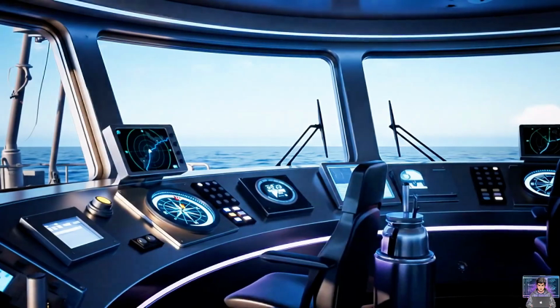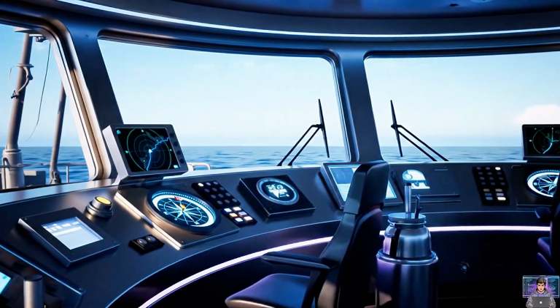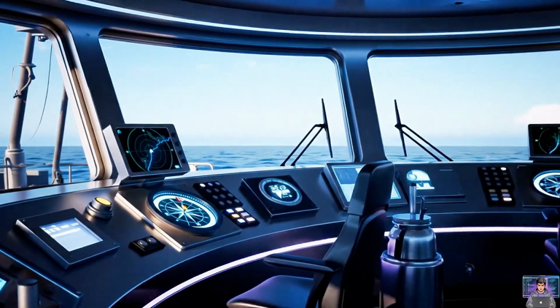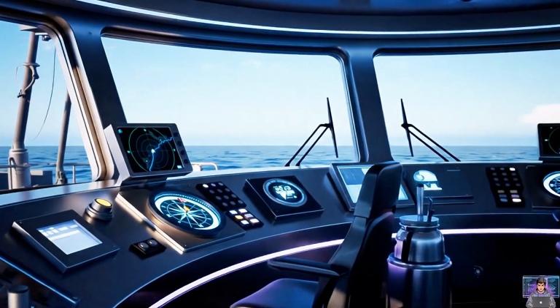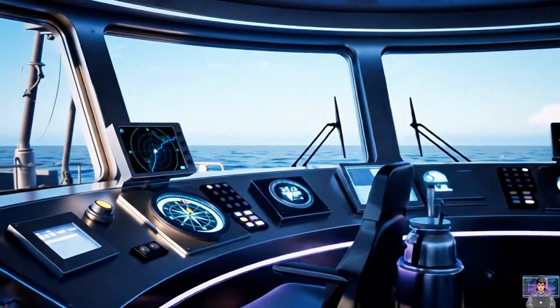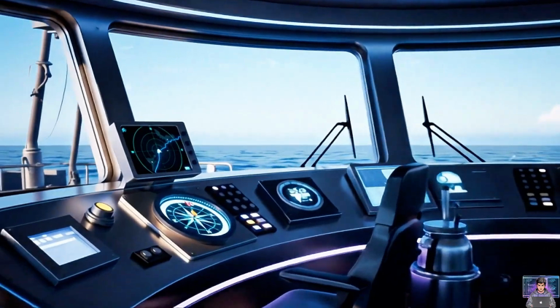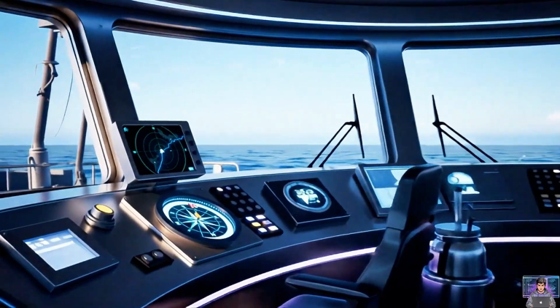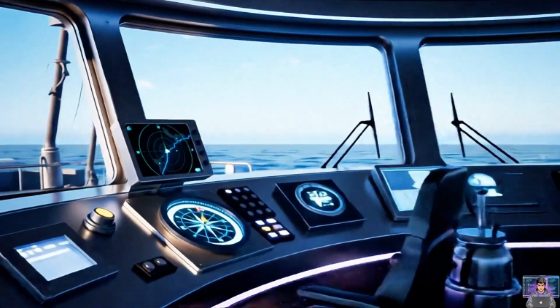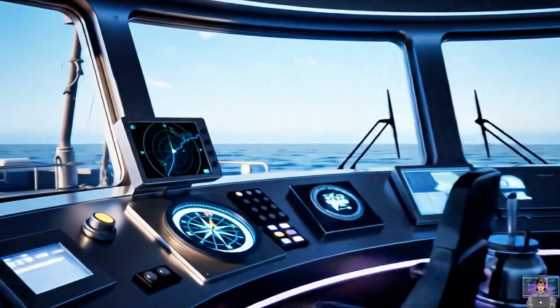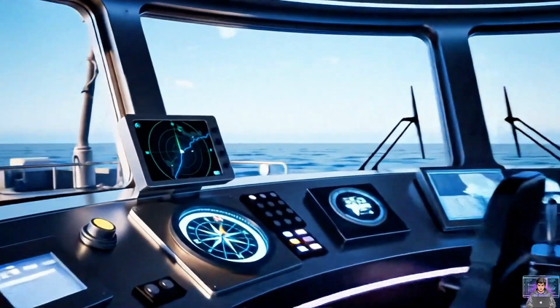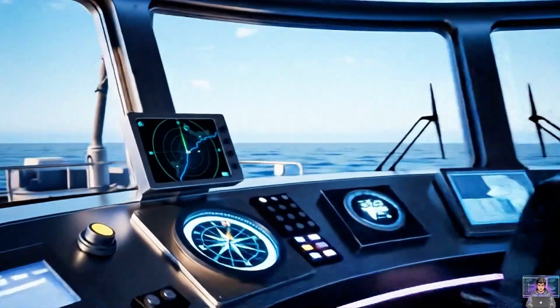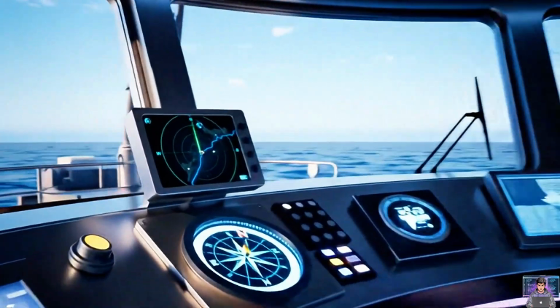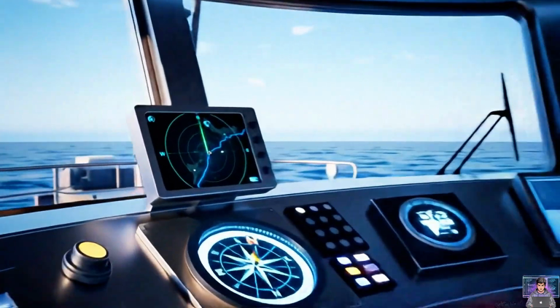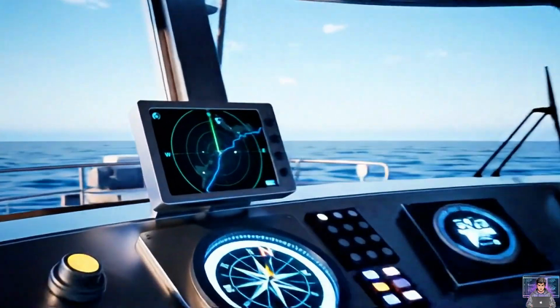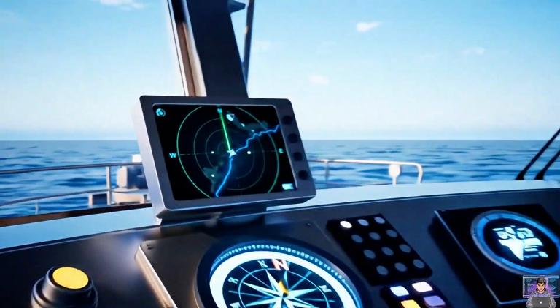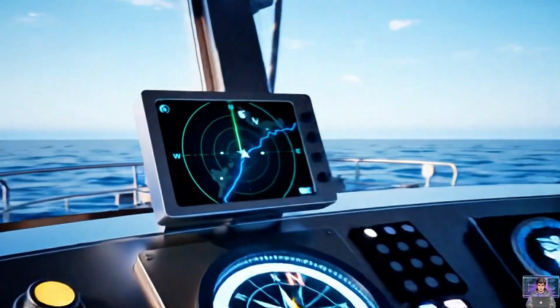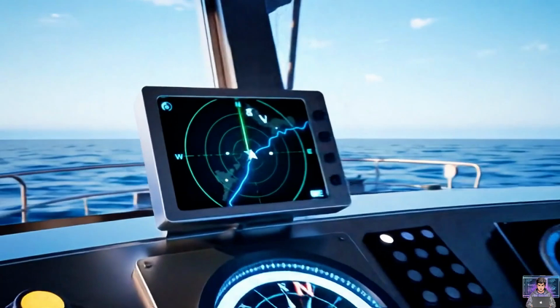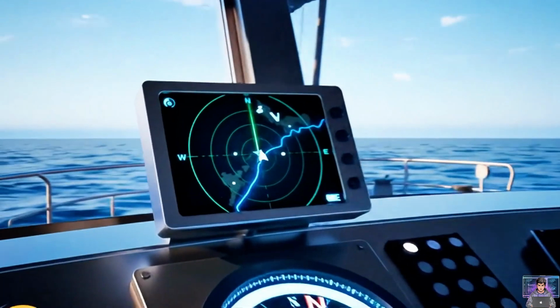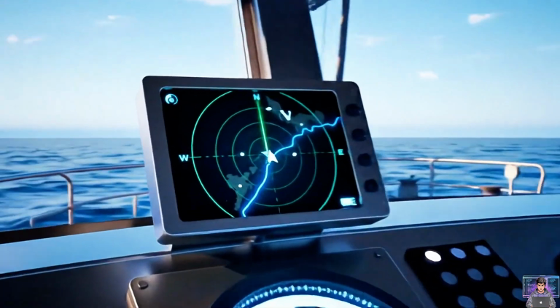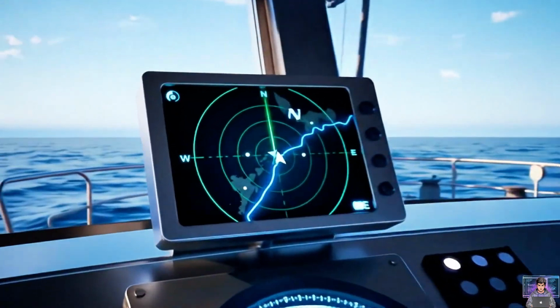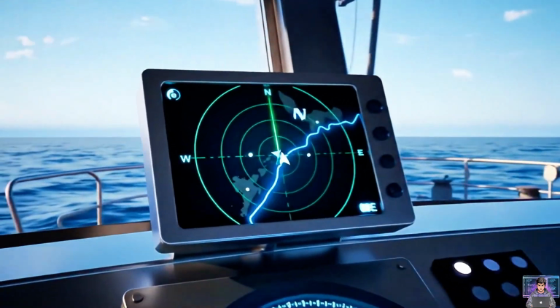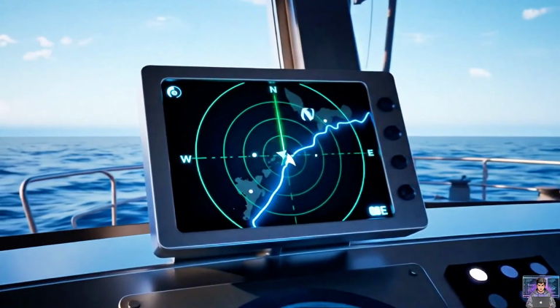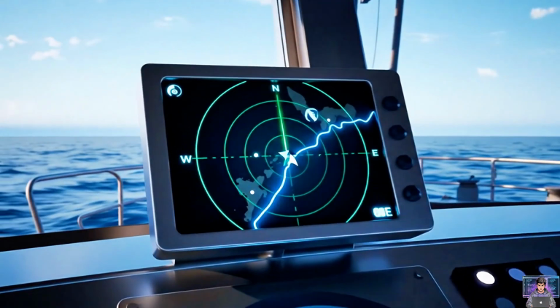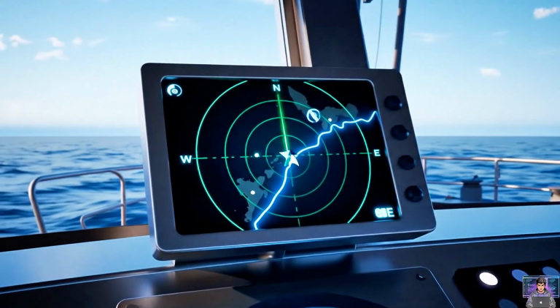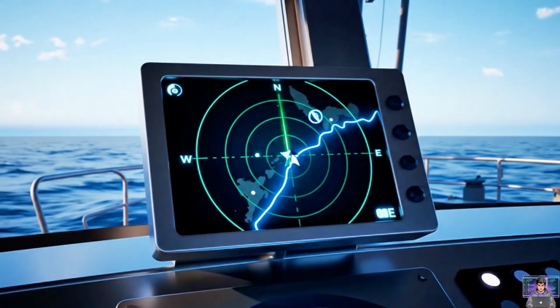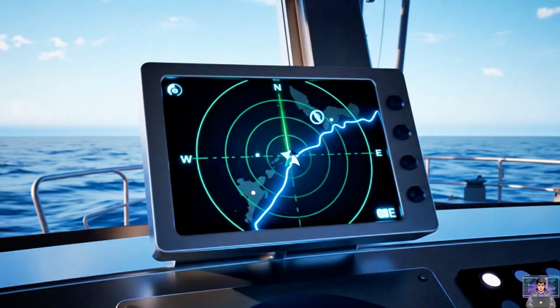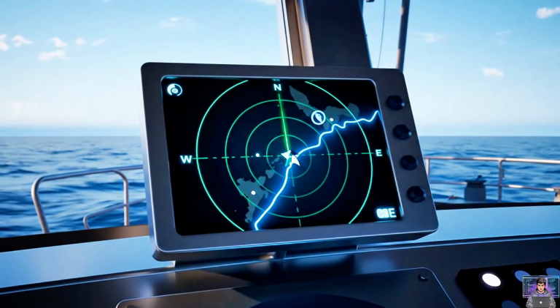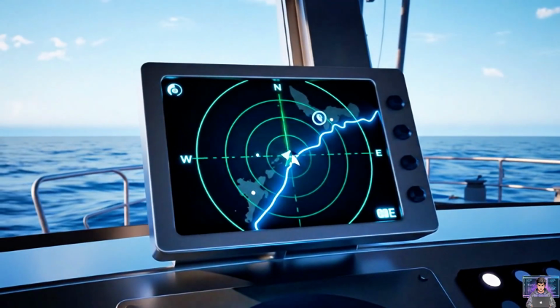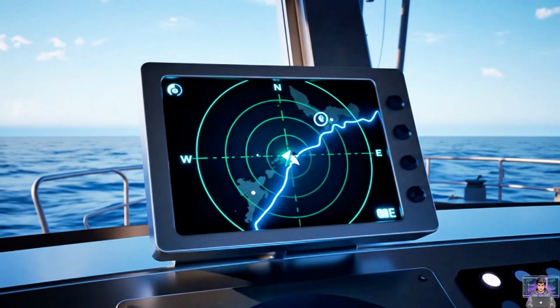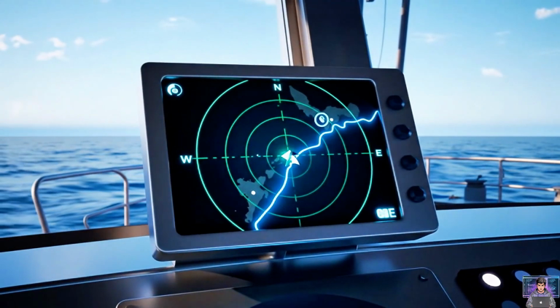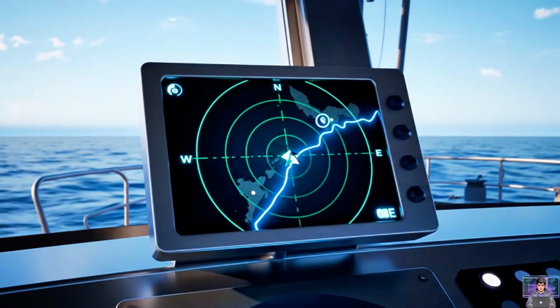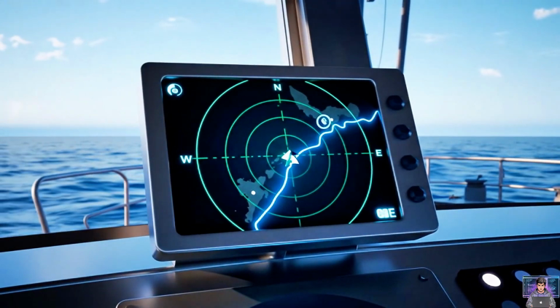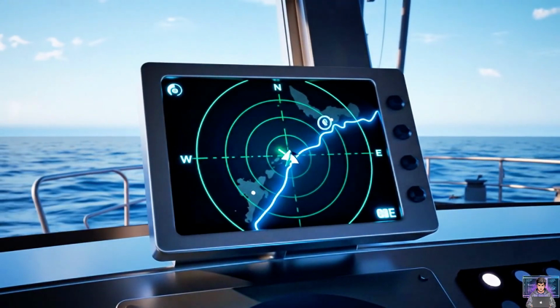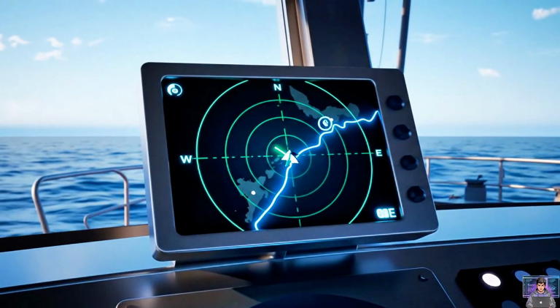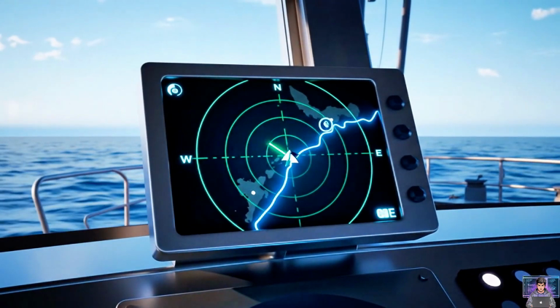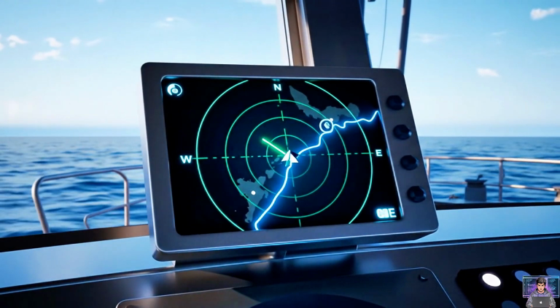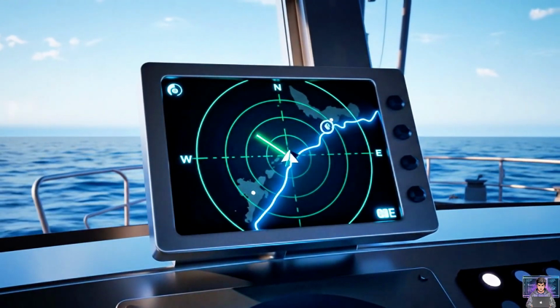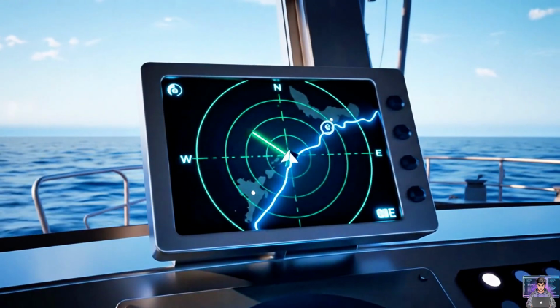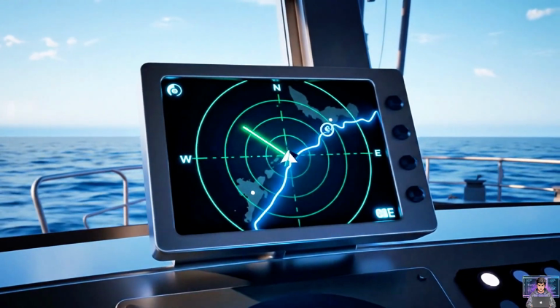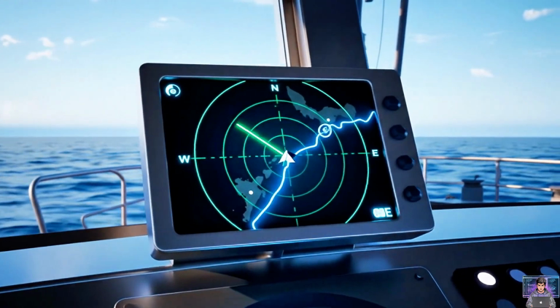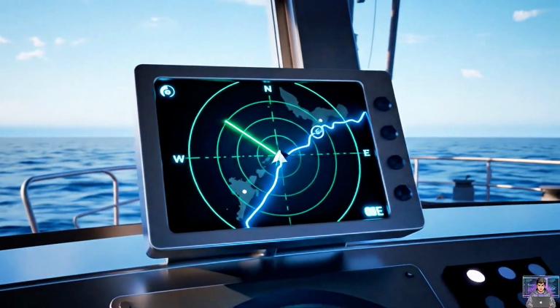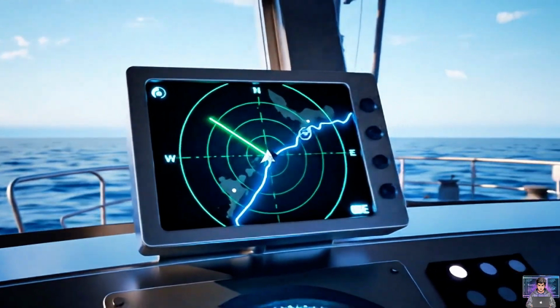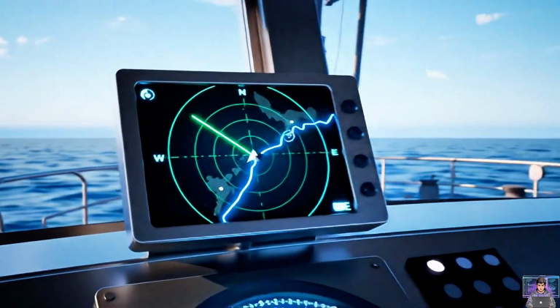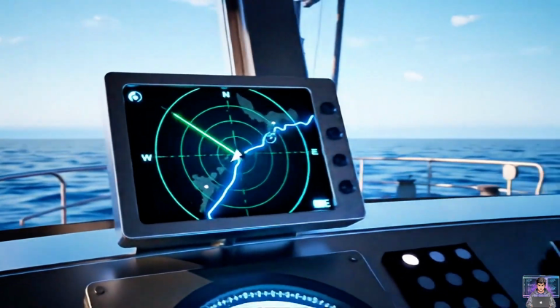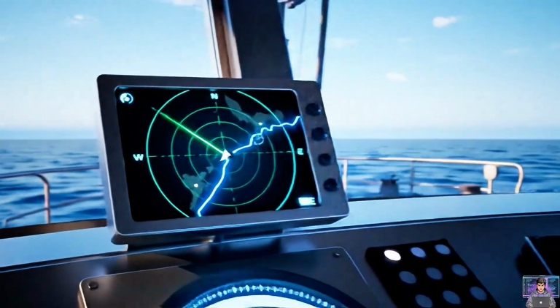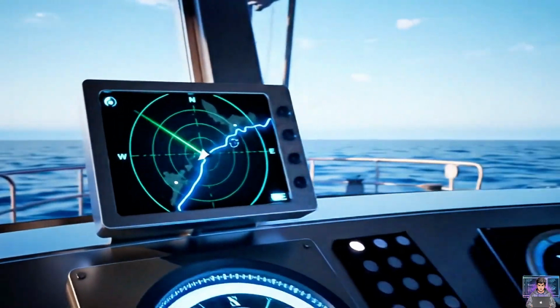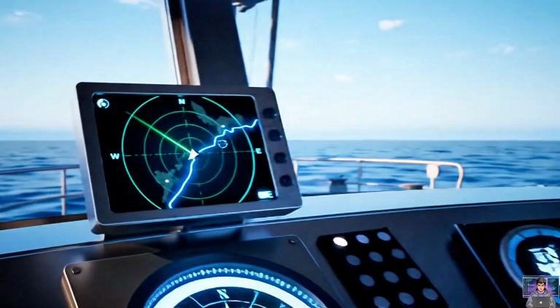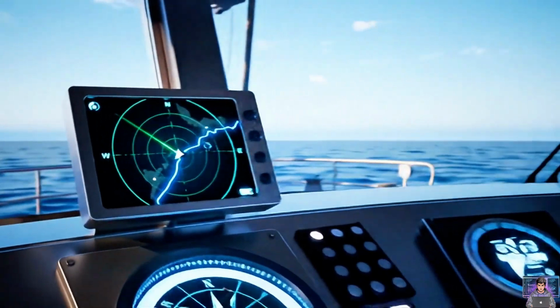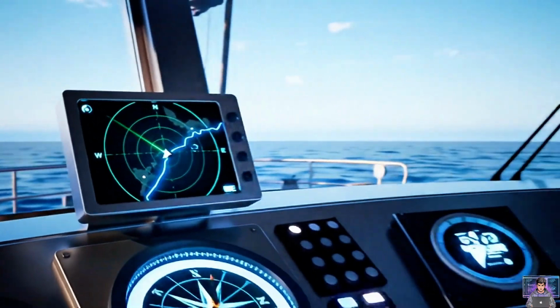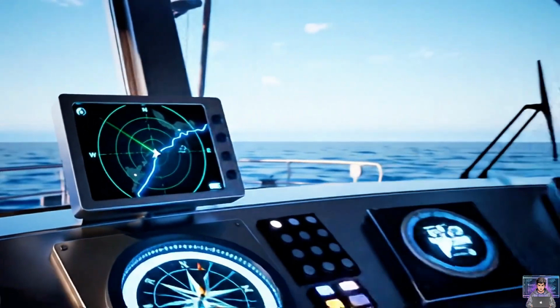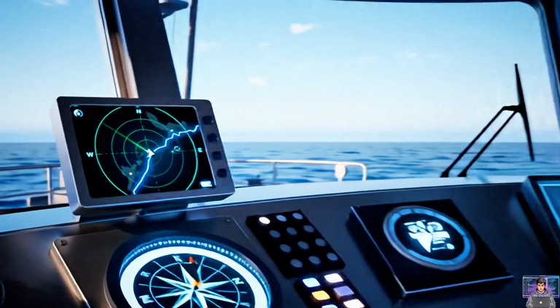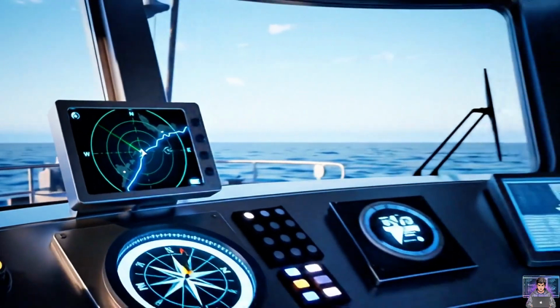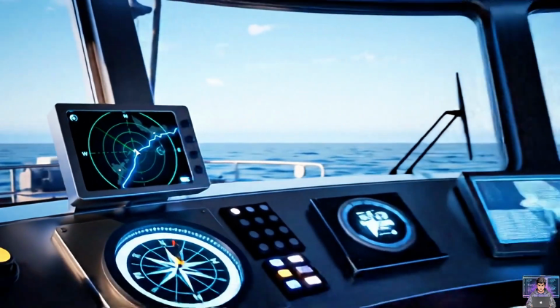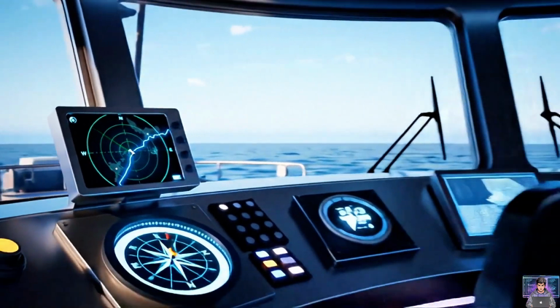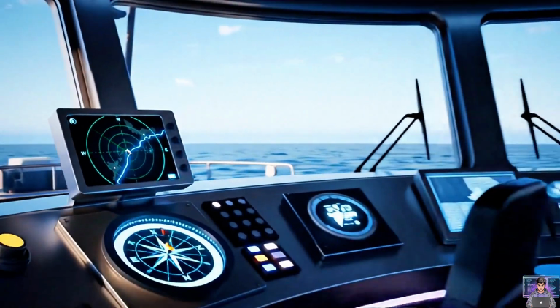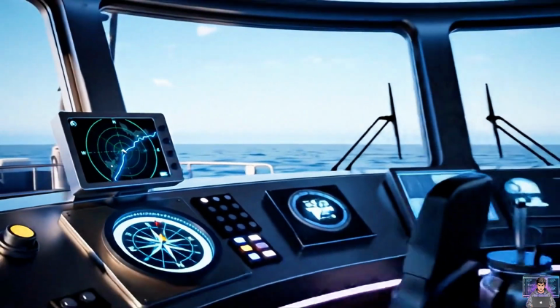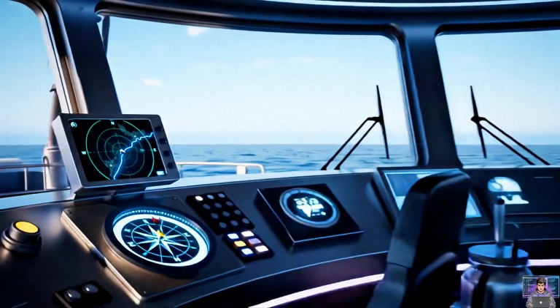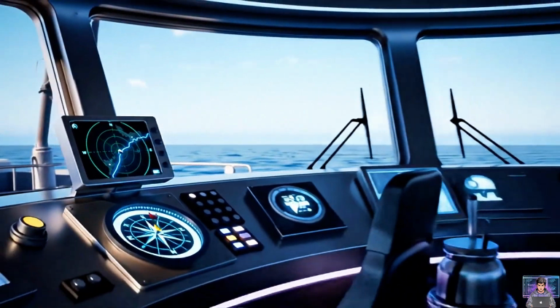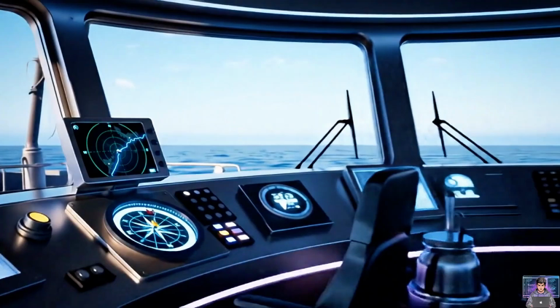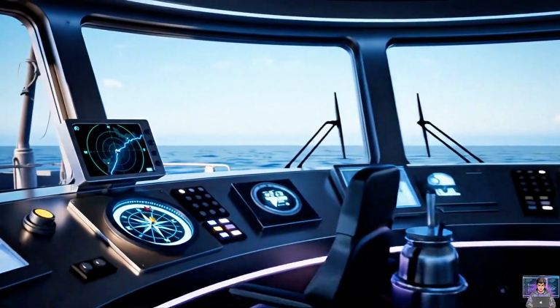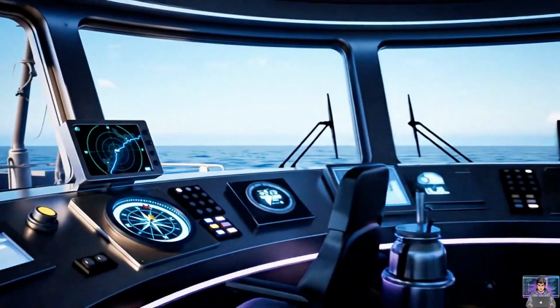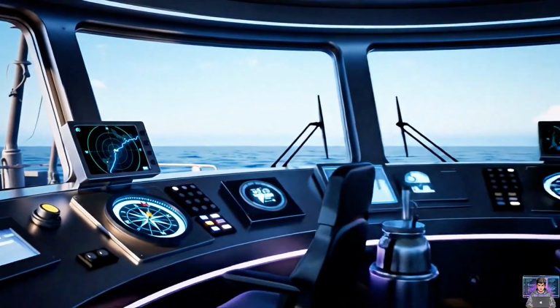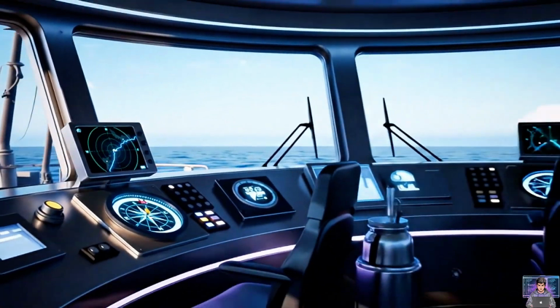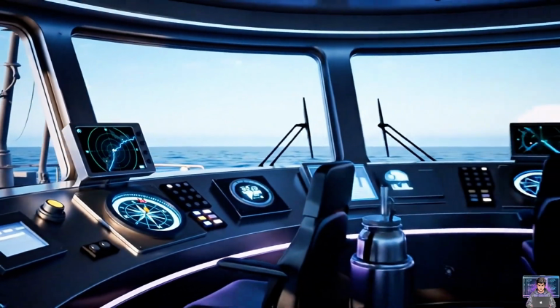Navigation is crucial. Compass, radar, and GPS guide ships, finding their way across vast, open seas.